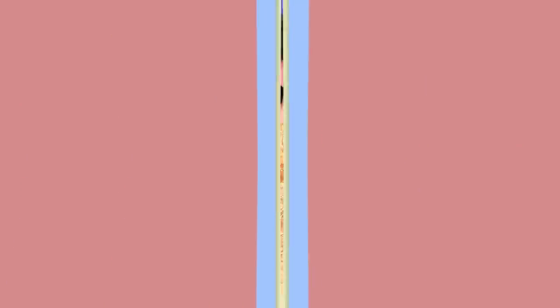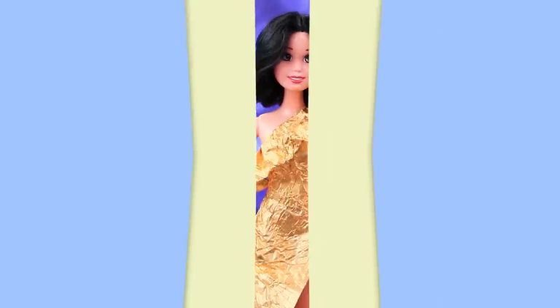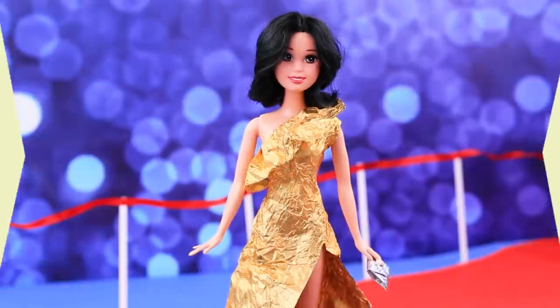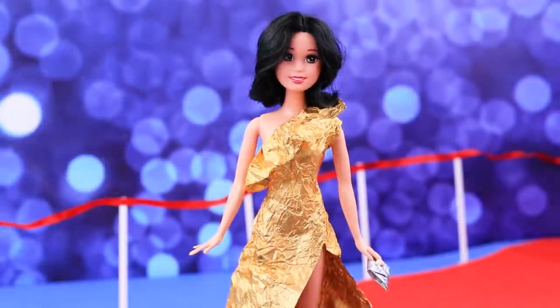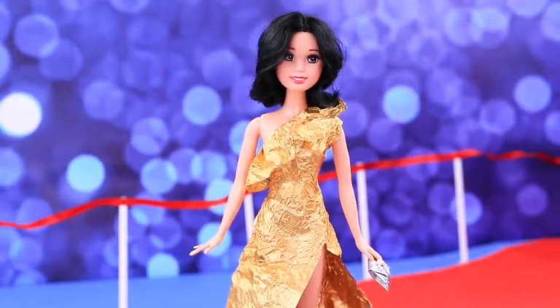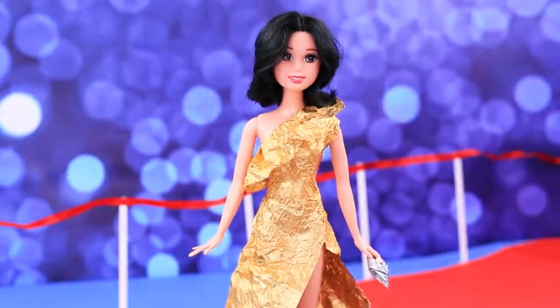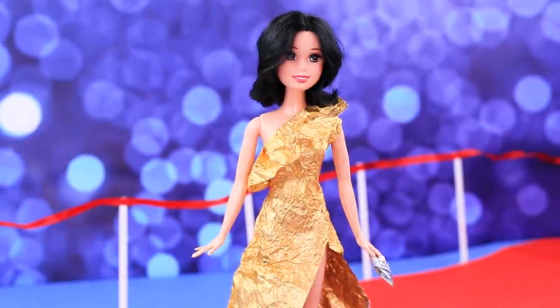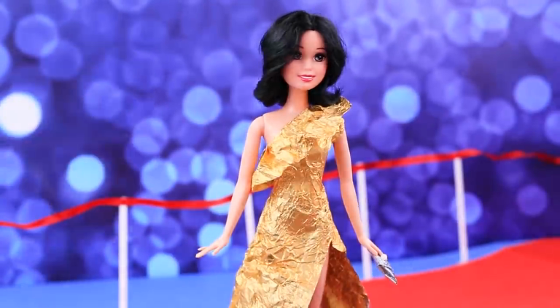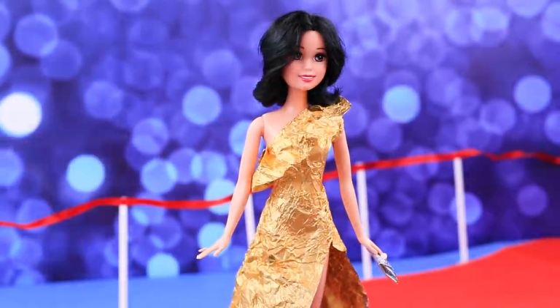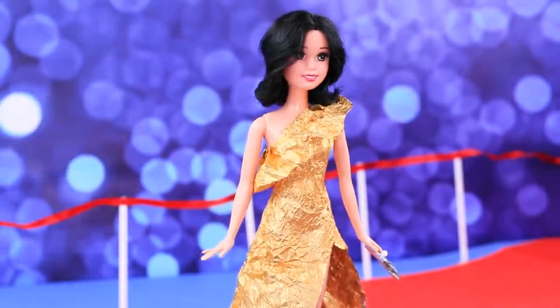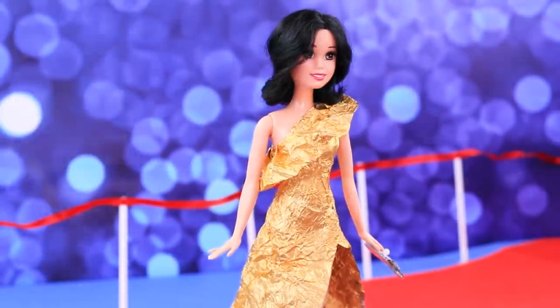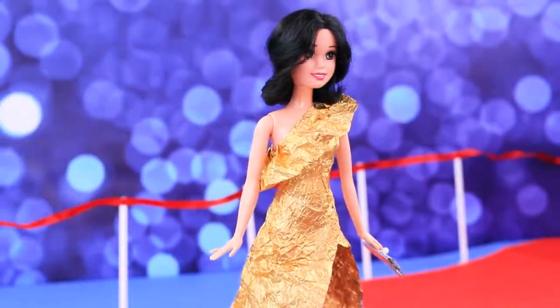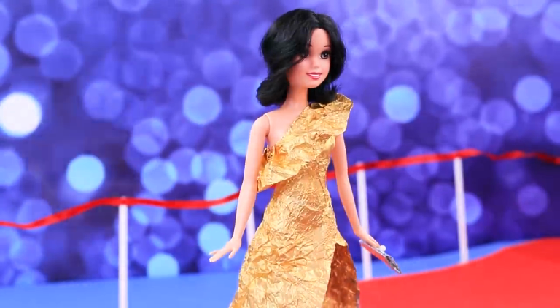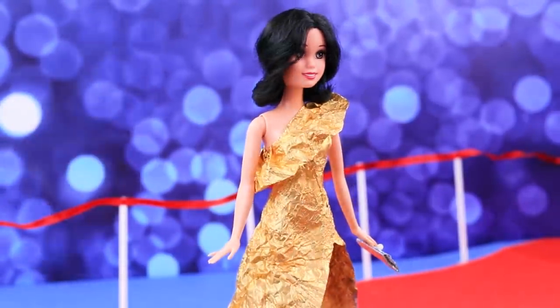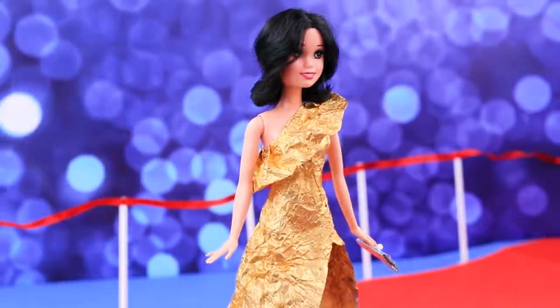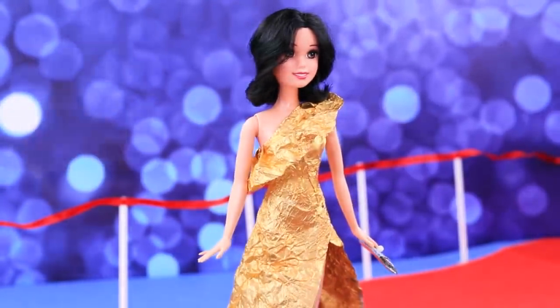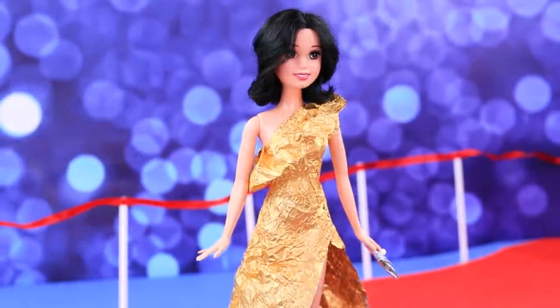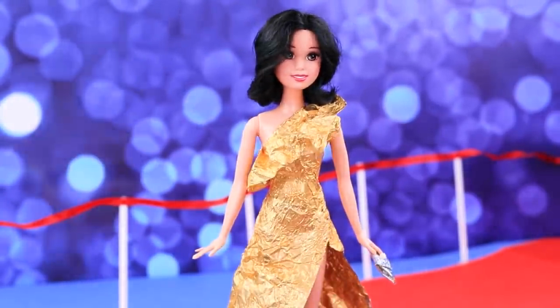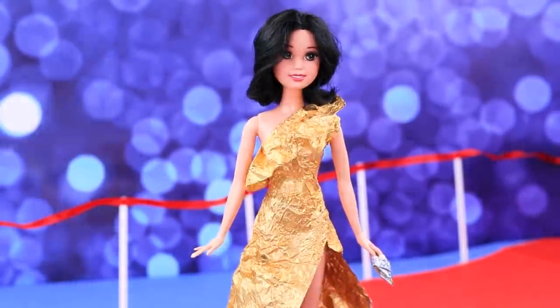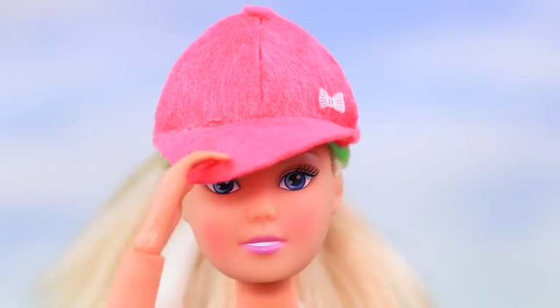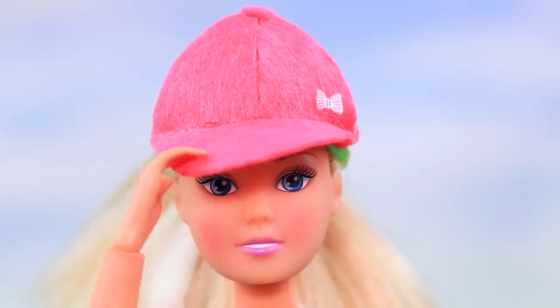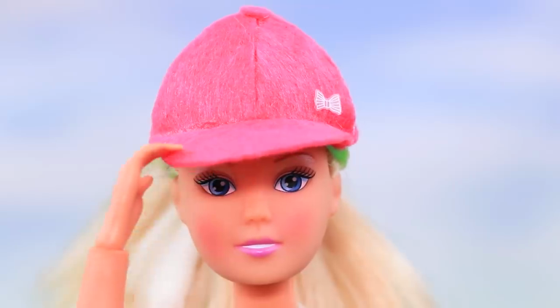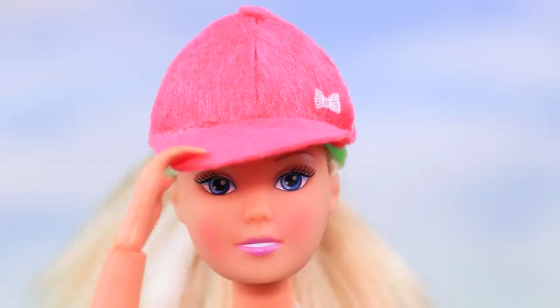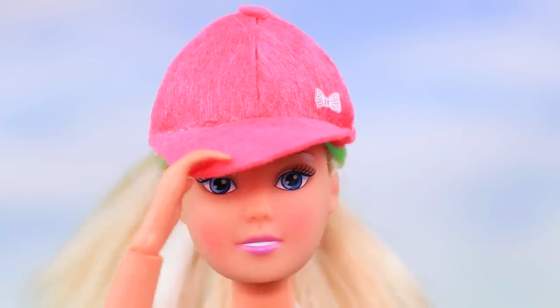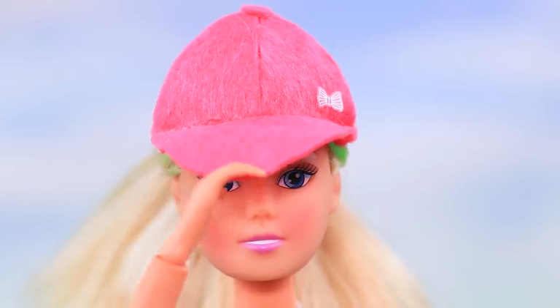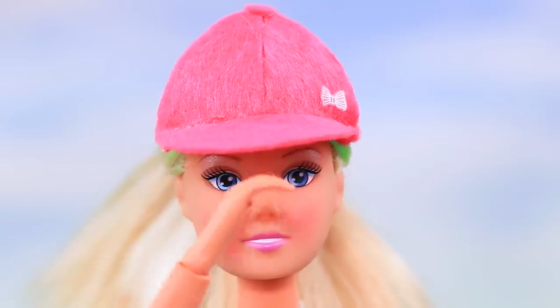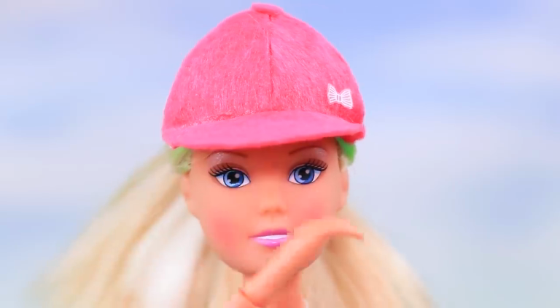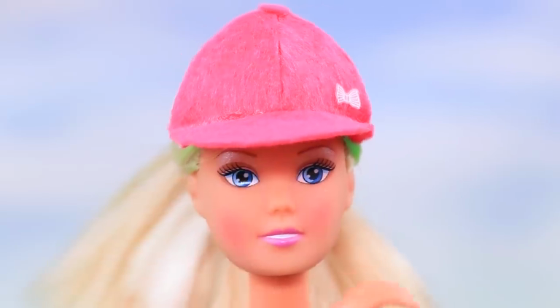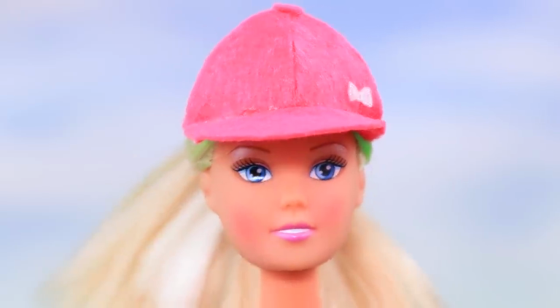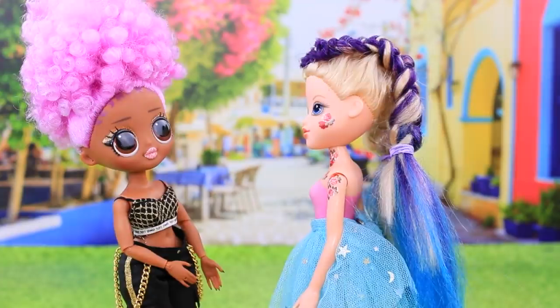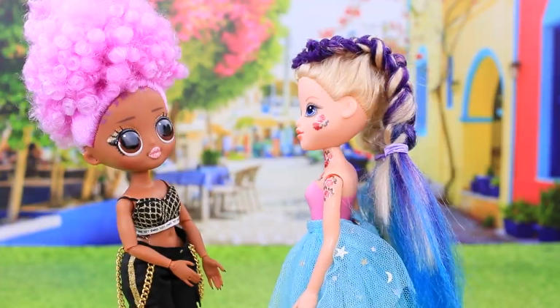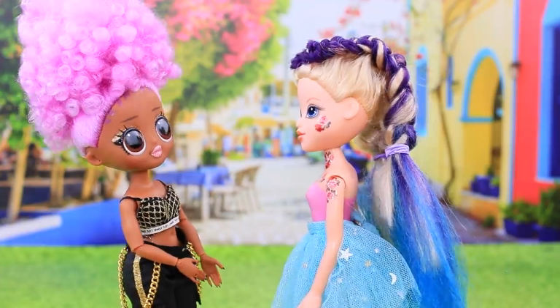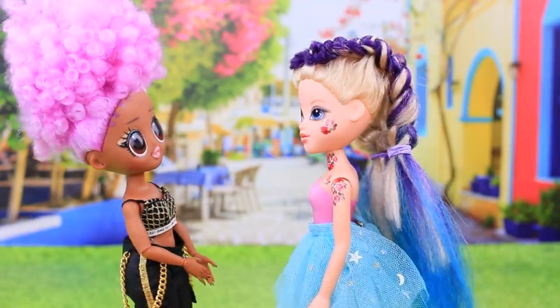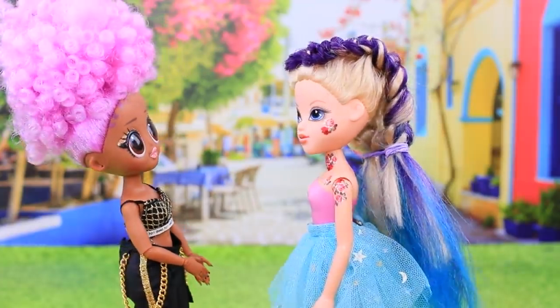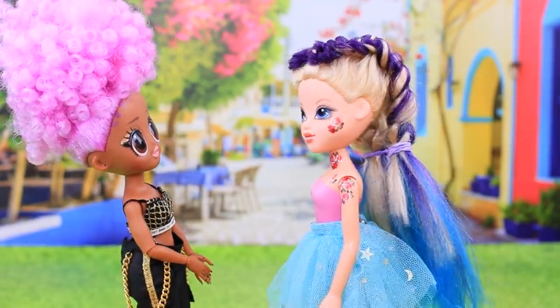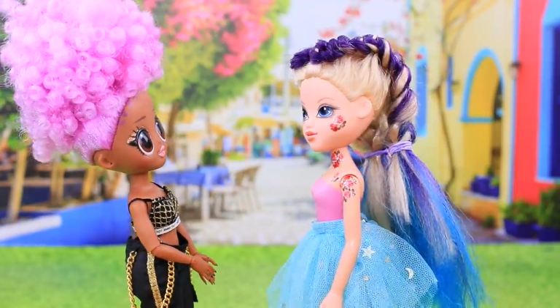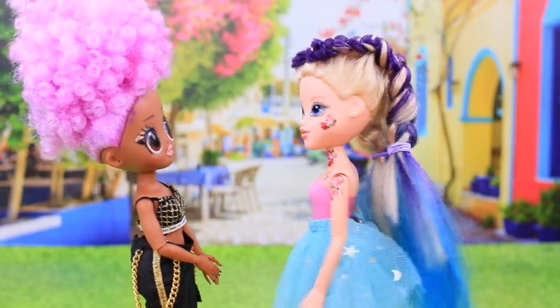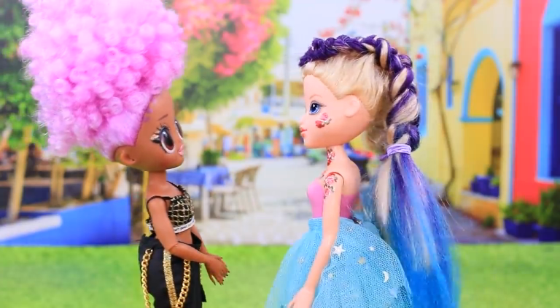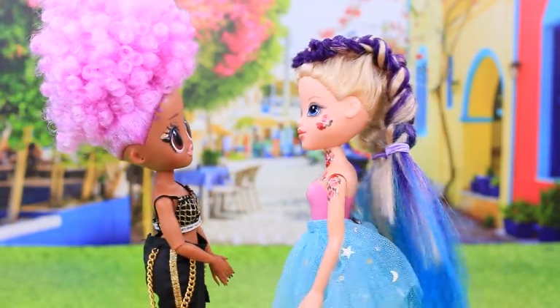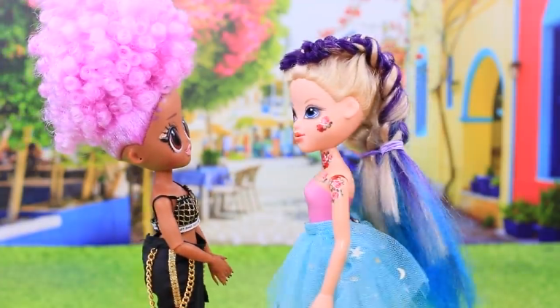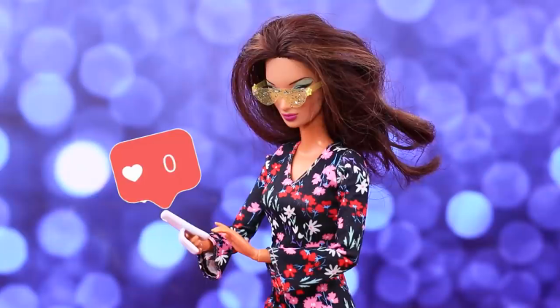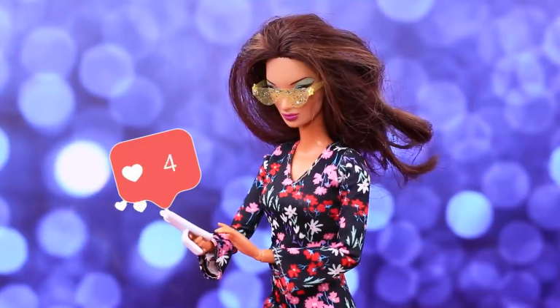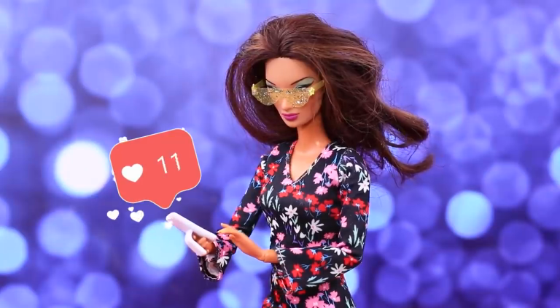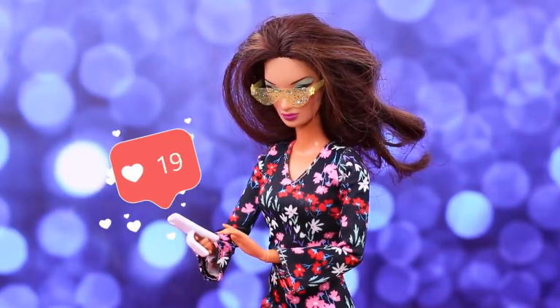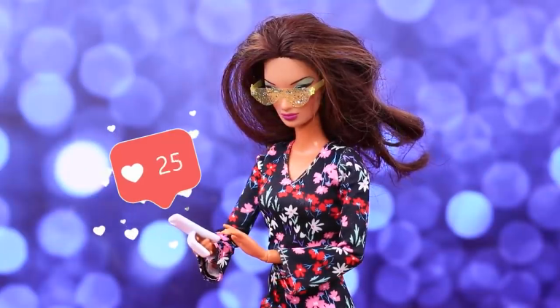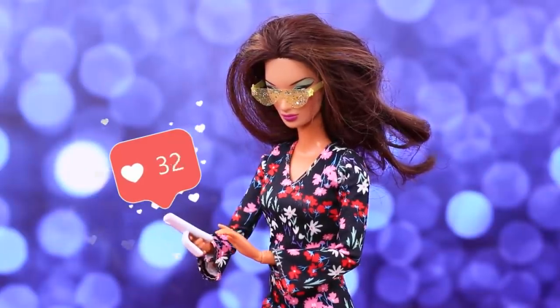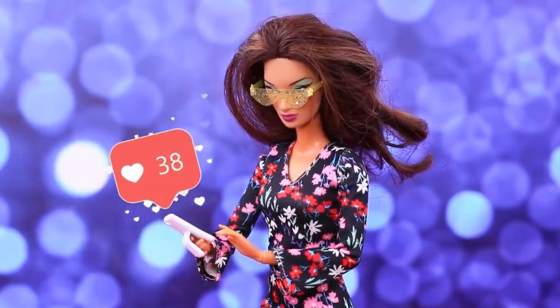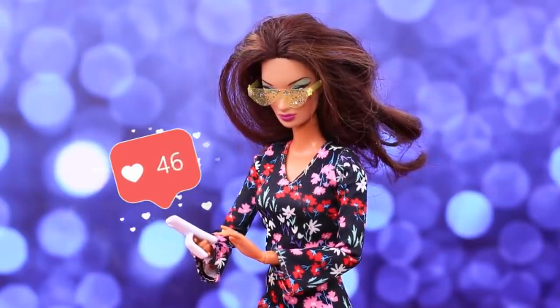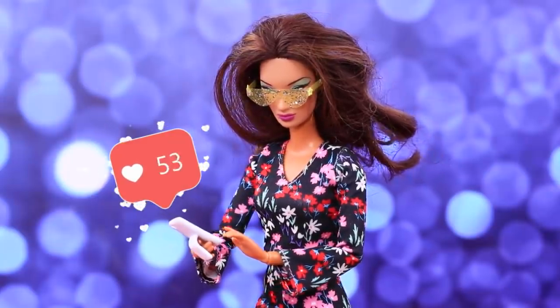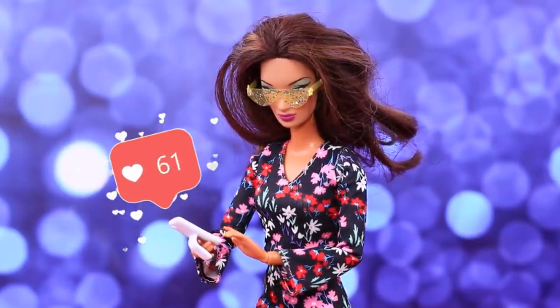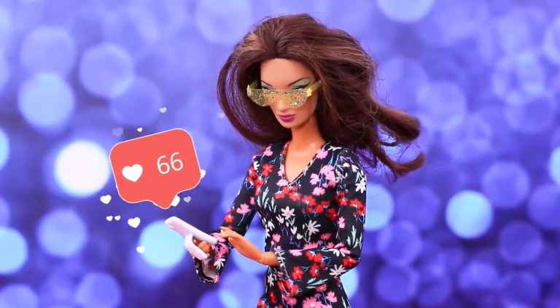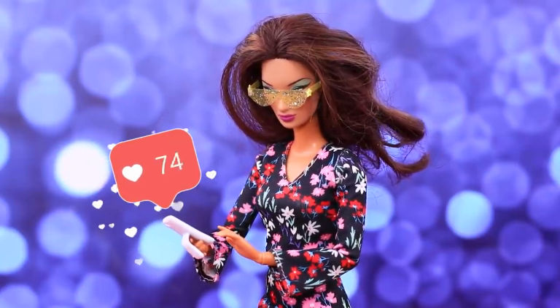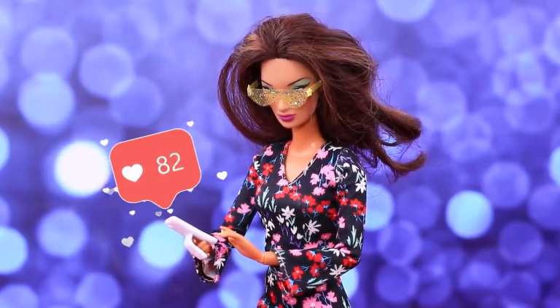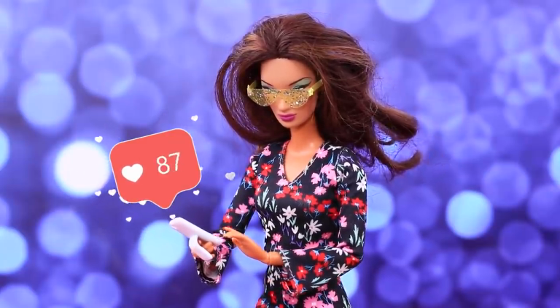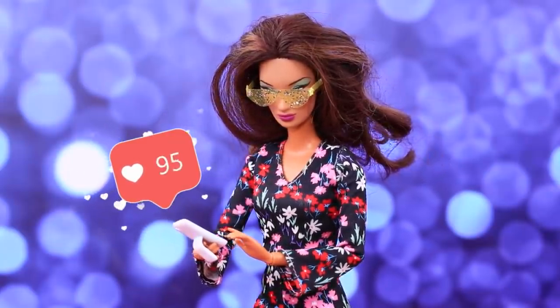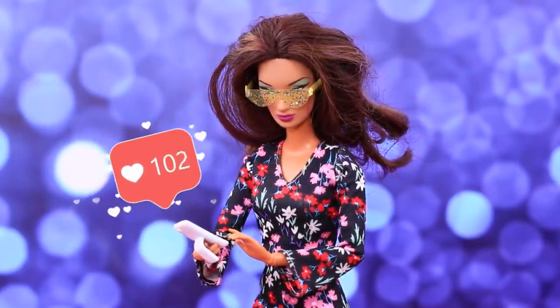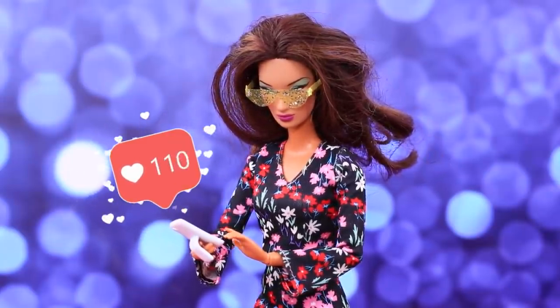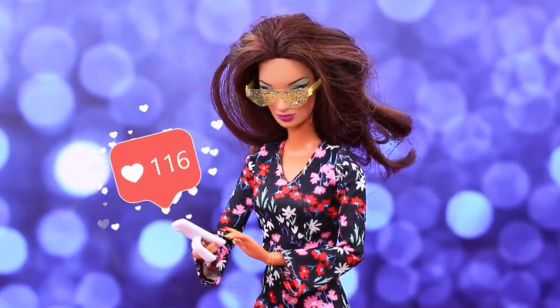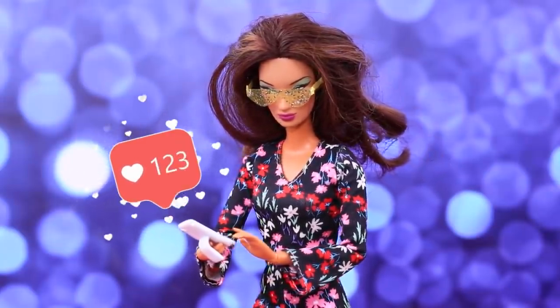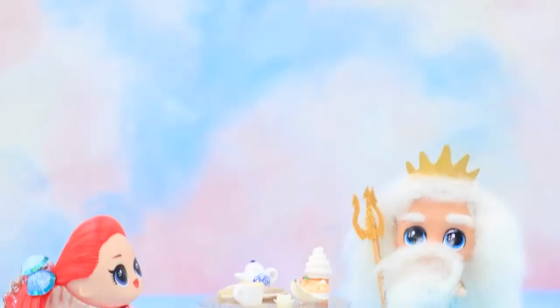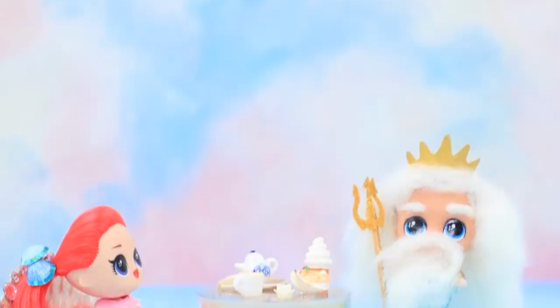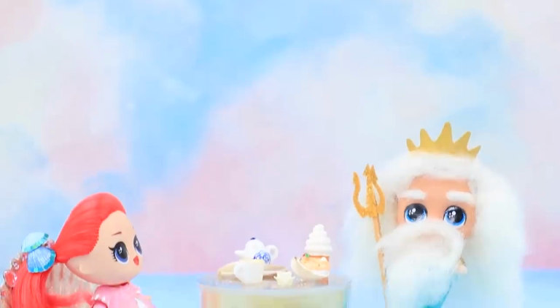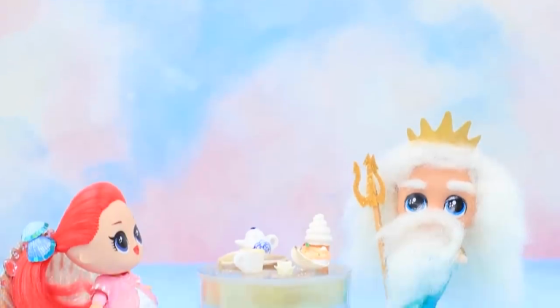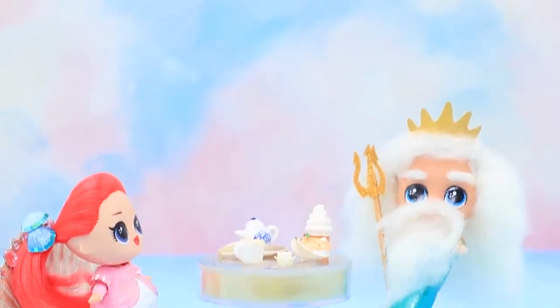Did you like our life hacks? Hit the thumbs up and don't forget to subscribe to LalaLoo! A lot of awesome doll ideas are coming!